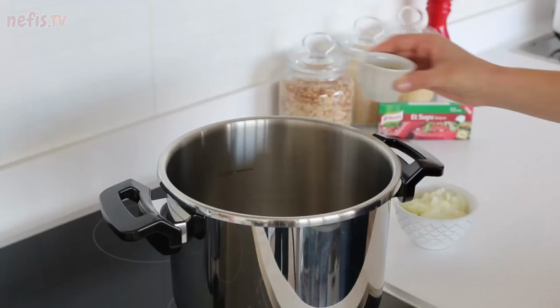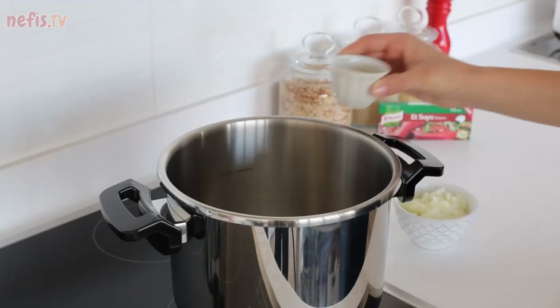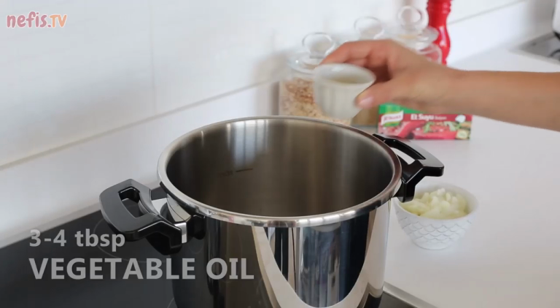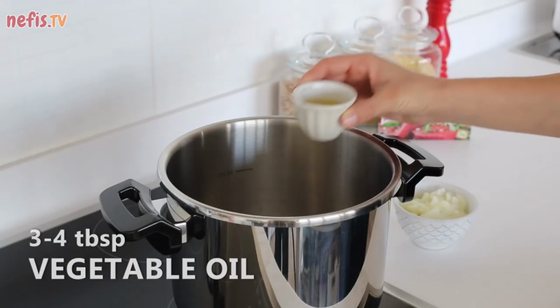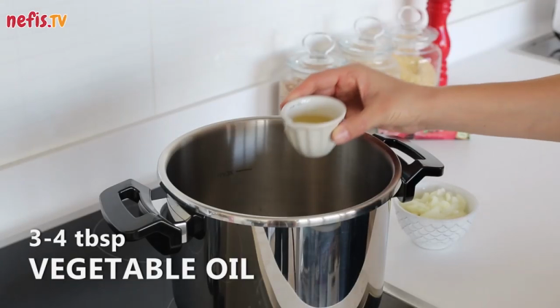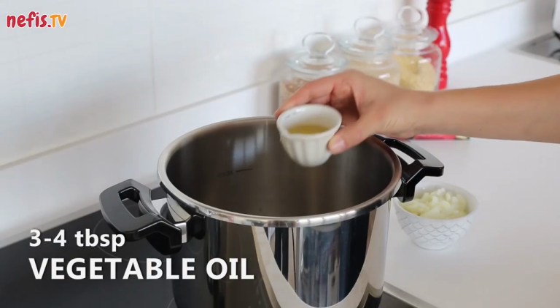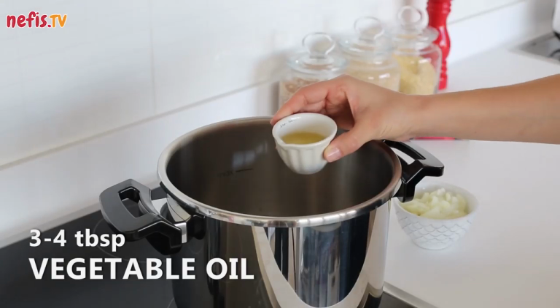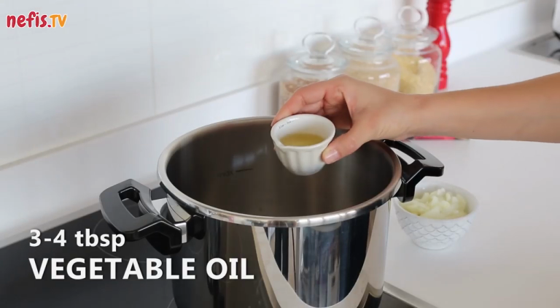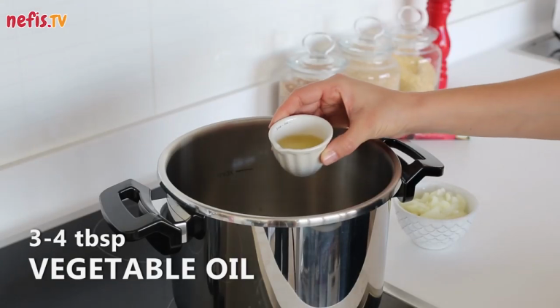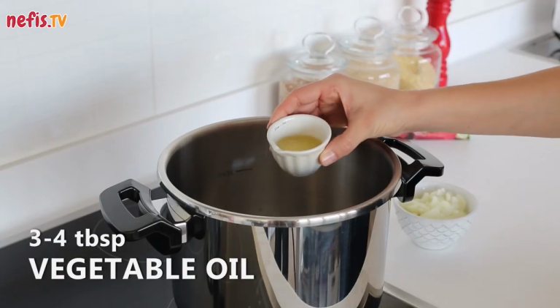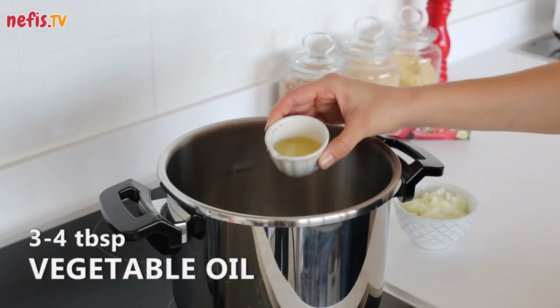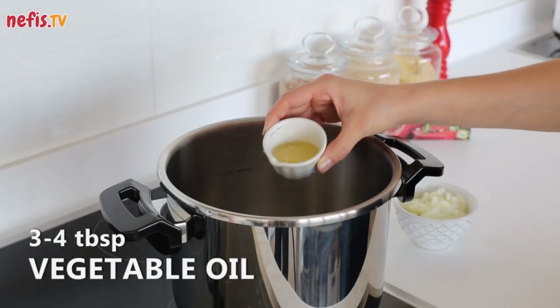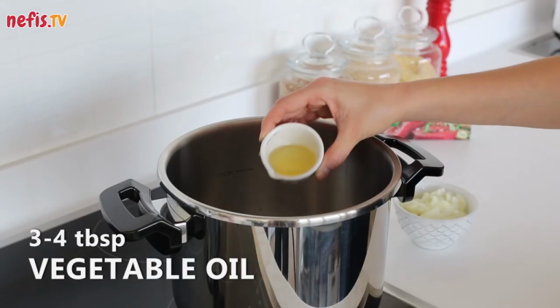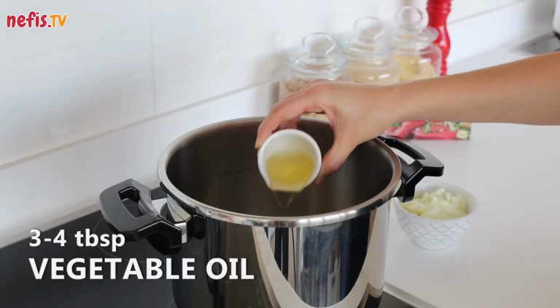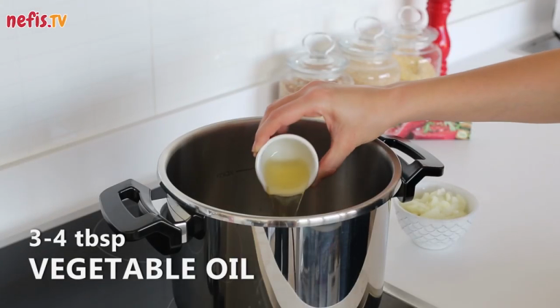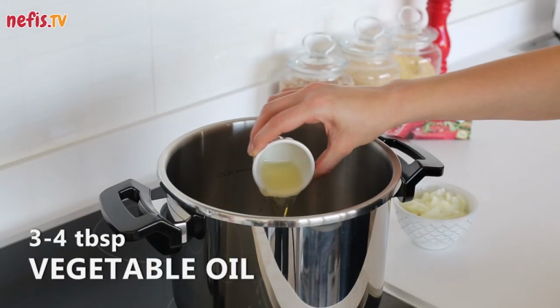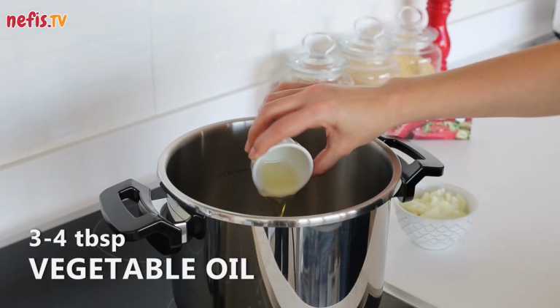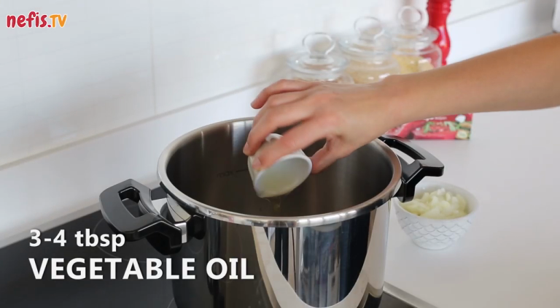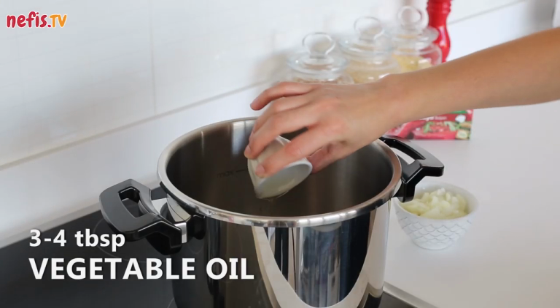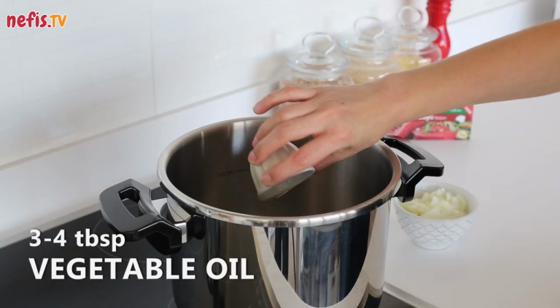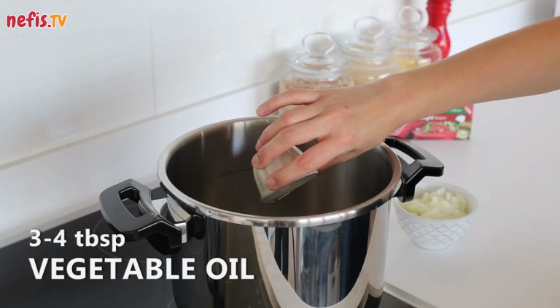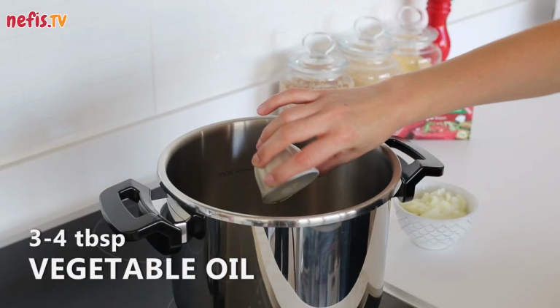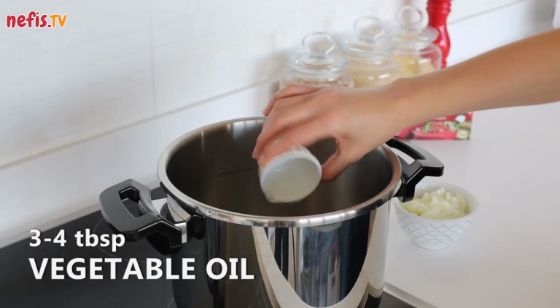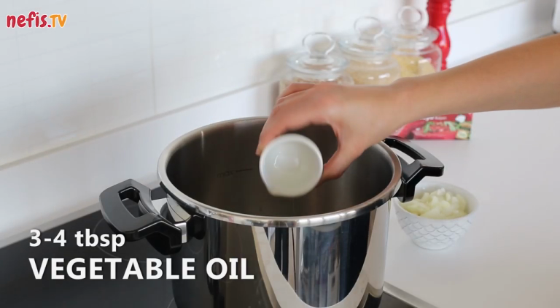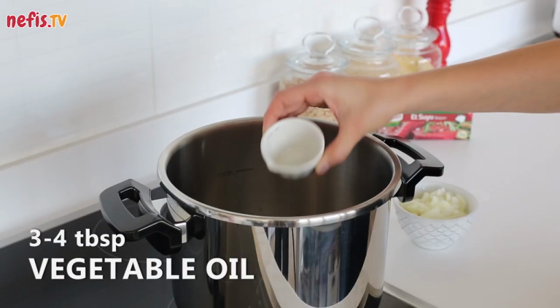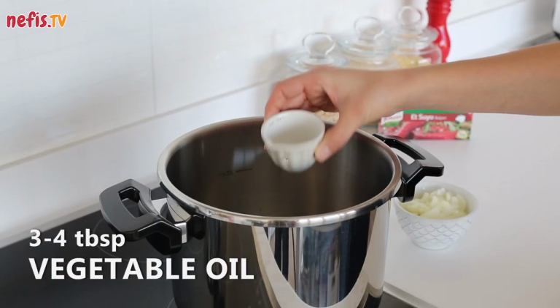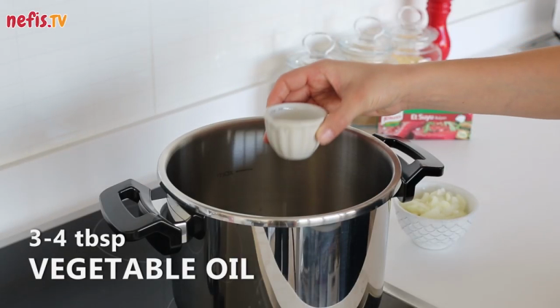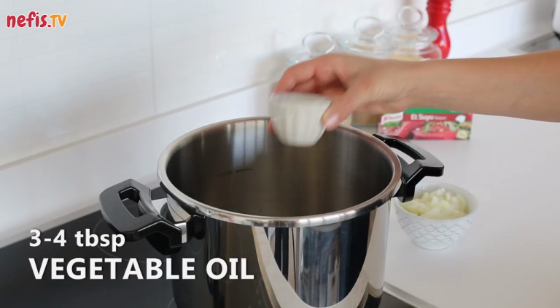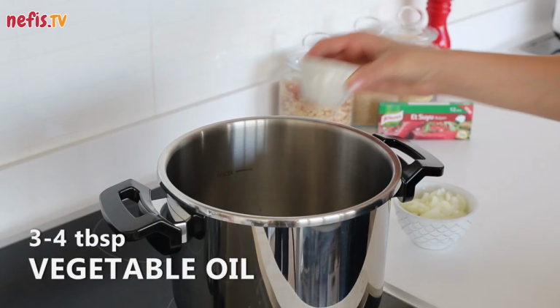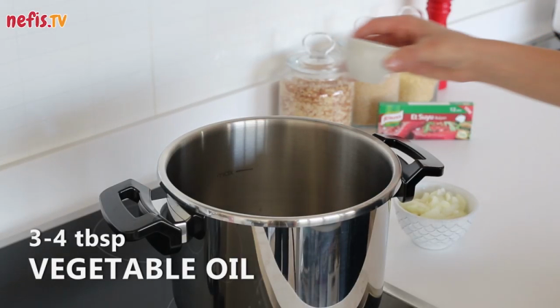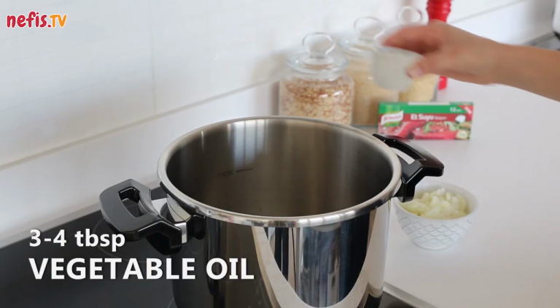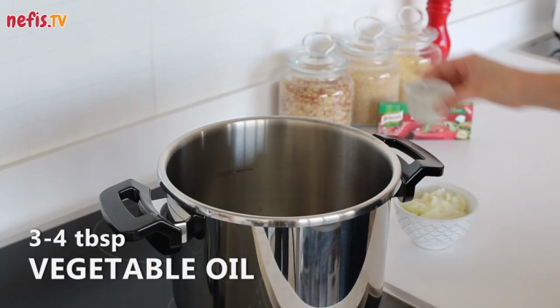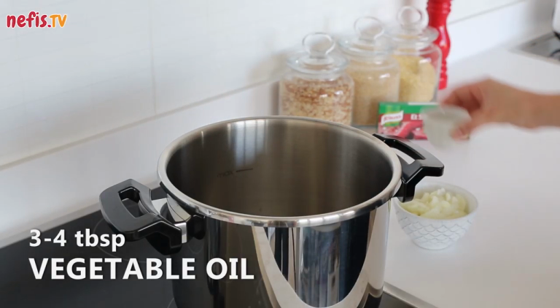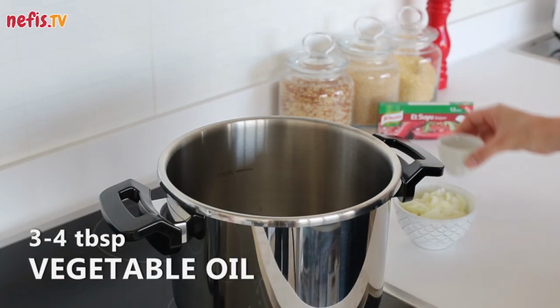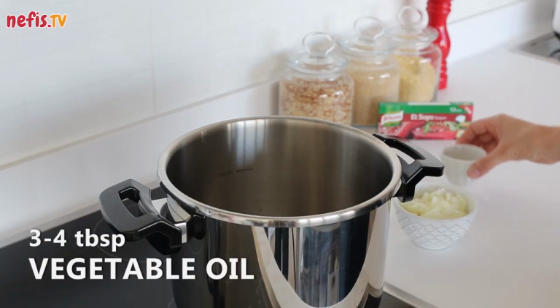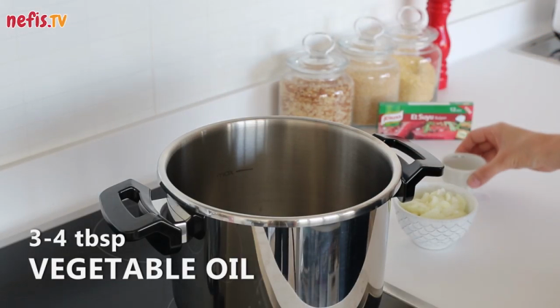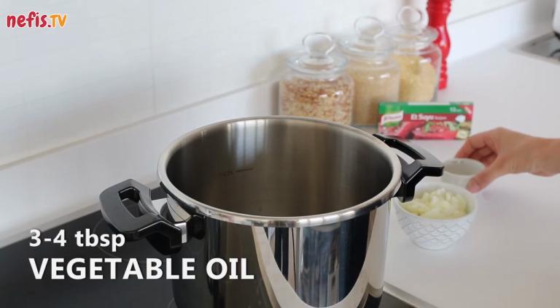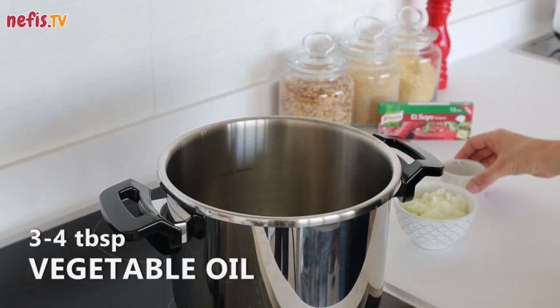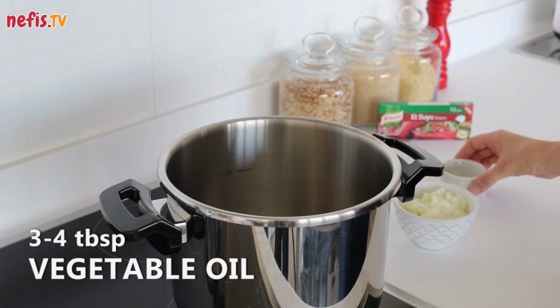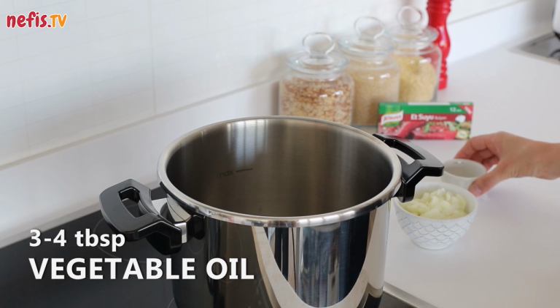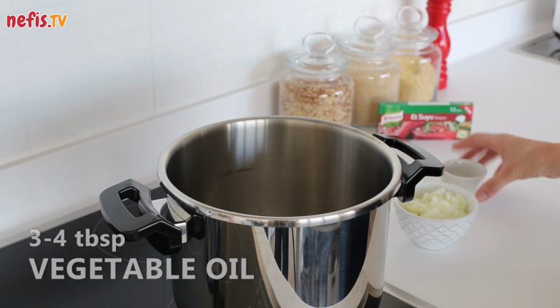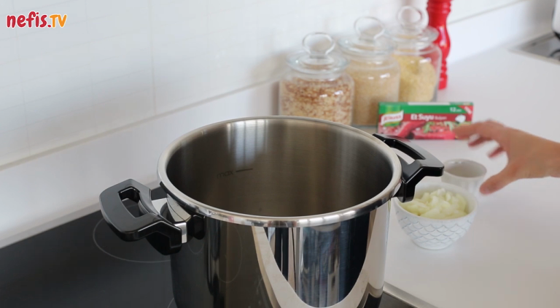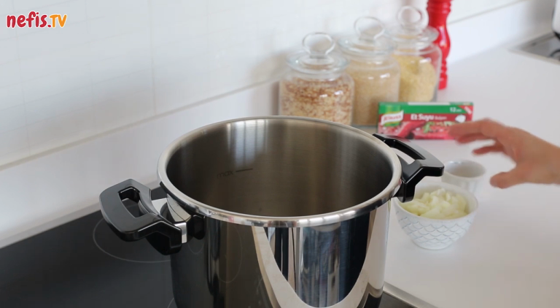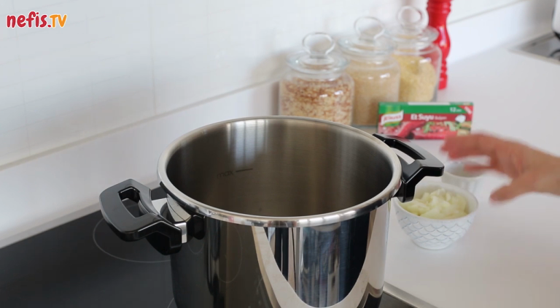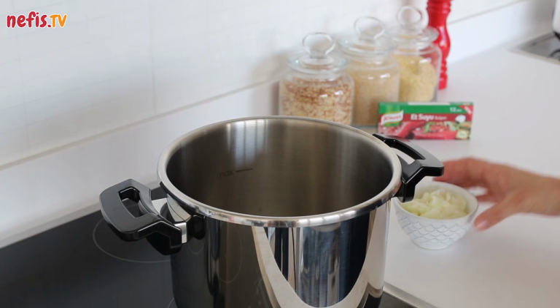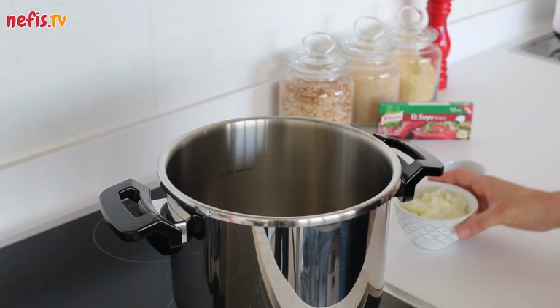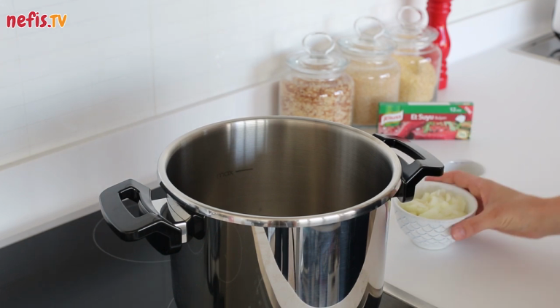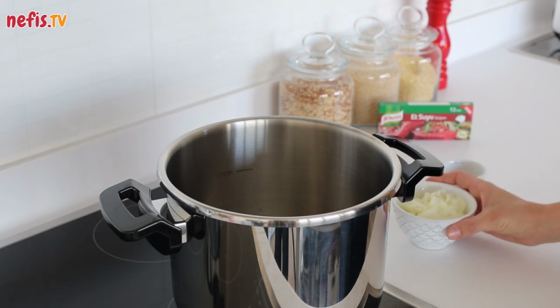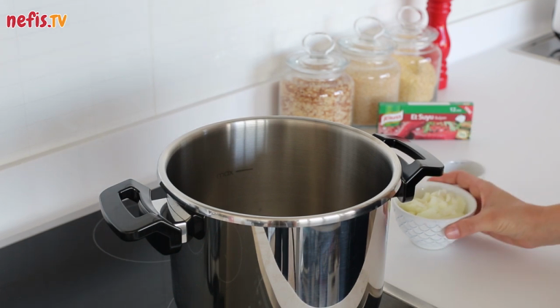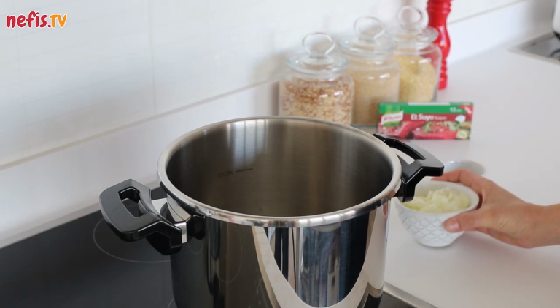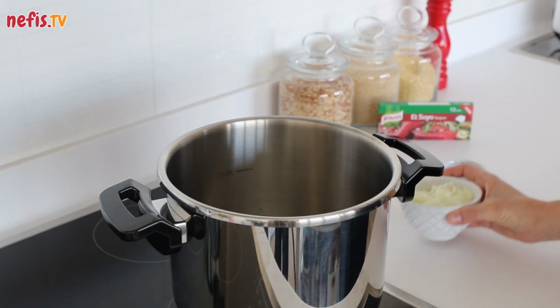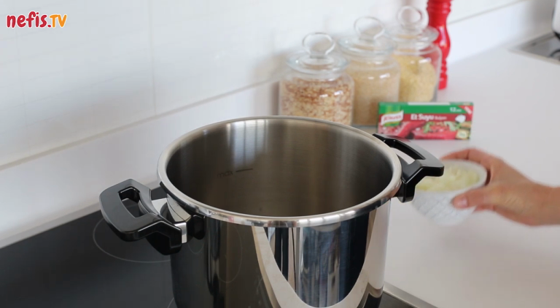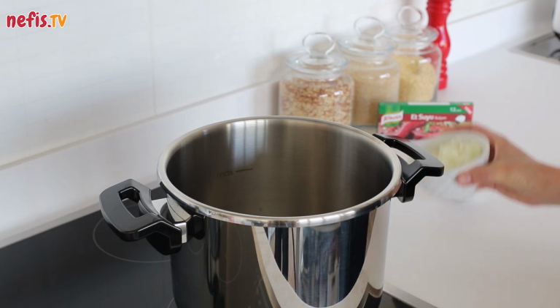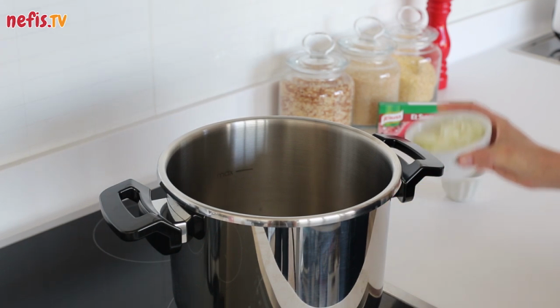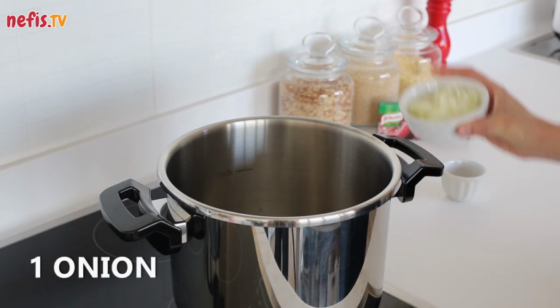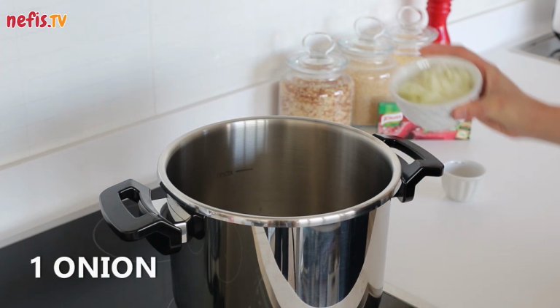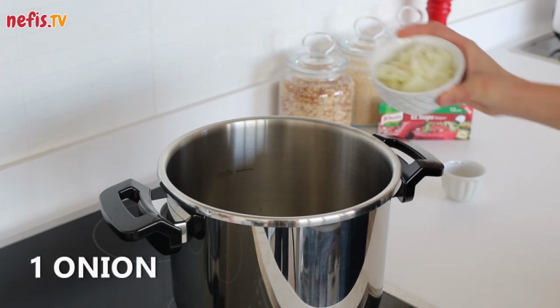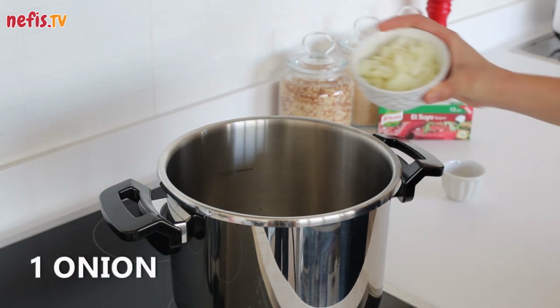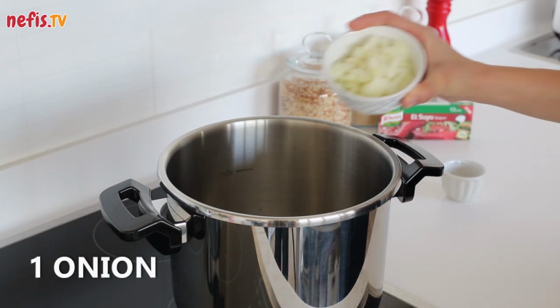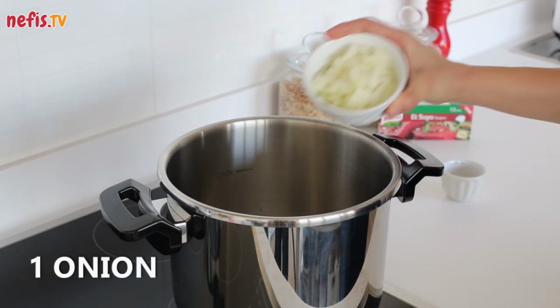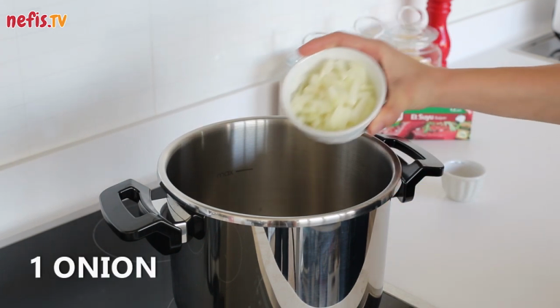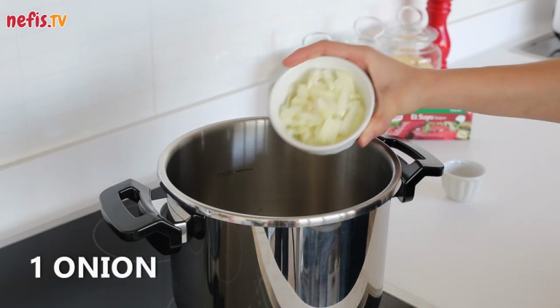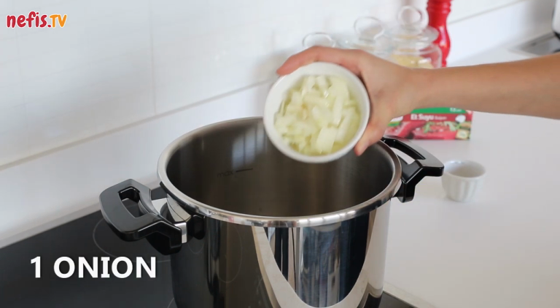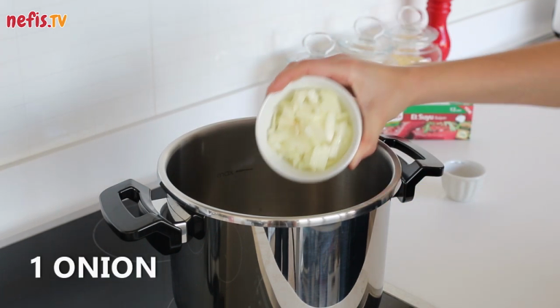To start, combine 3 or 4 tablespoons of vegetable oil and 1 finely cut onion in a pressure cooker and saute.